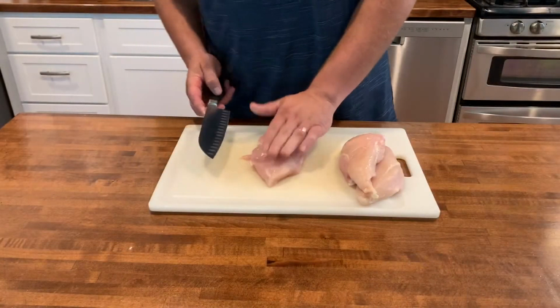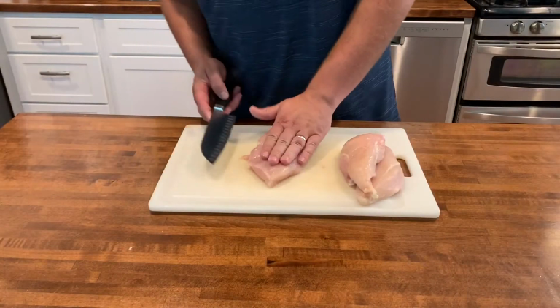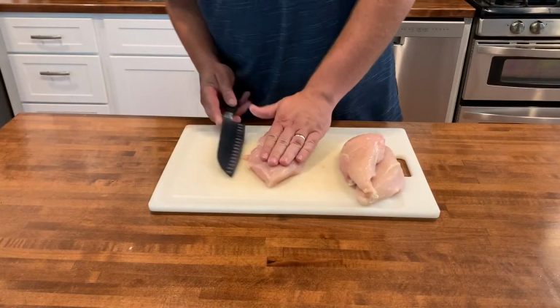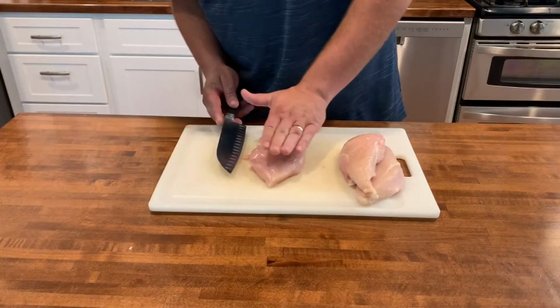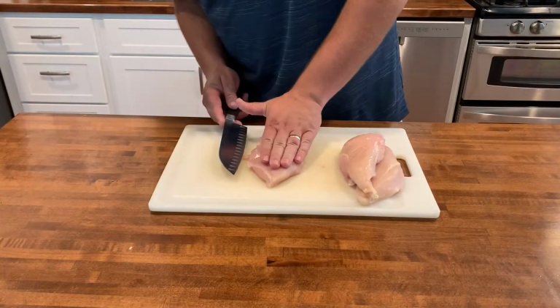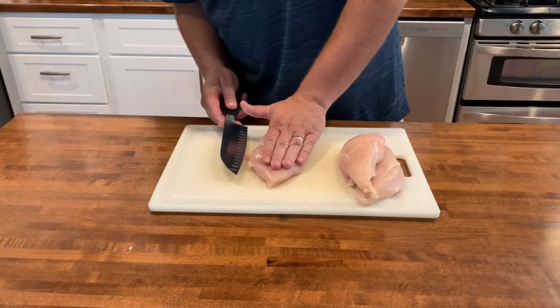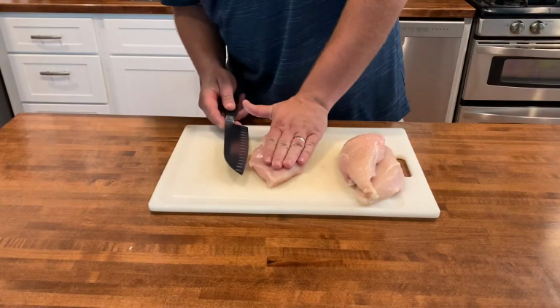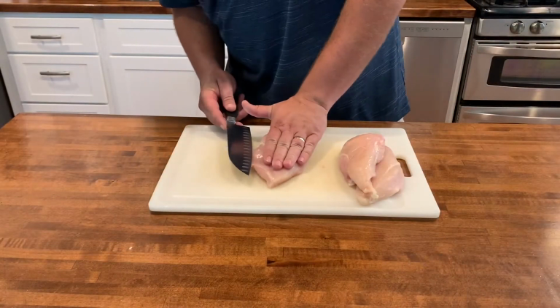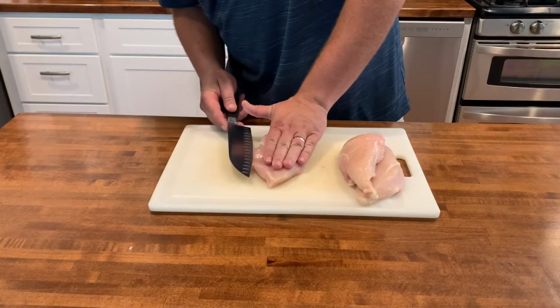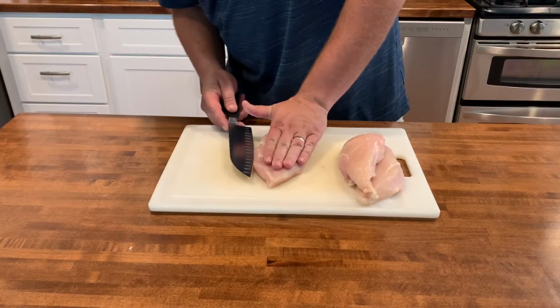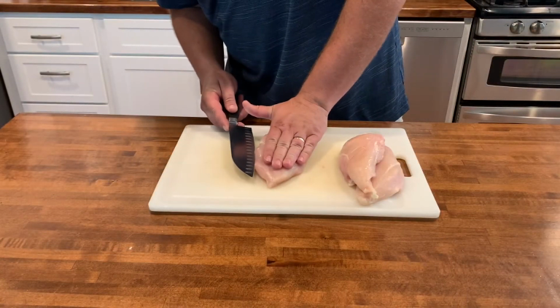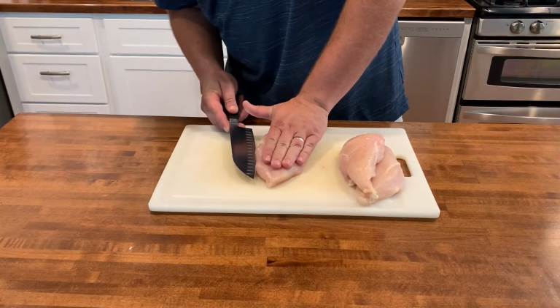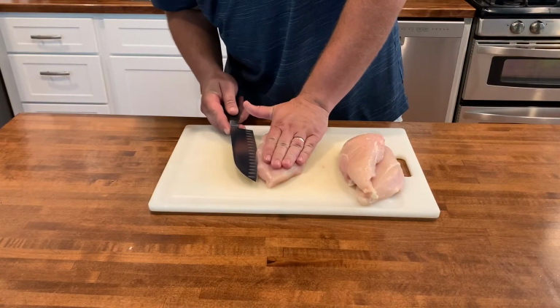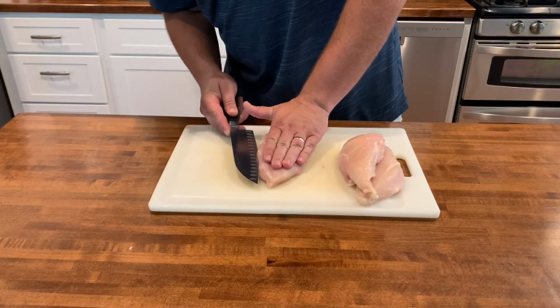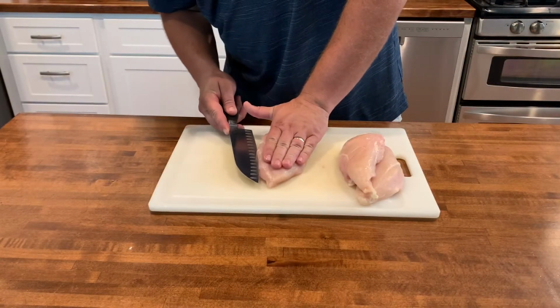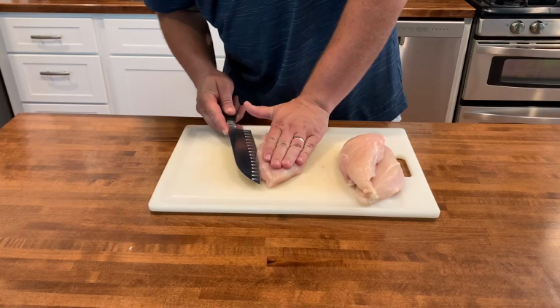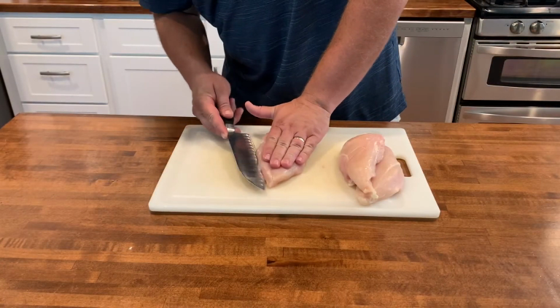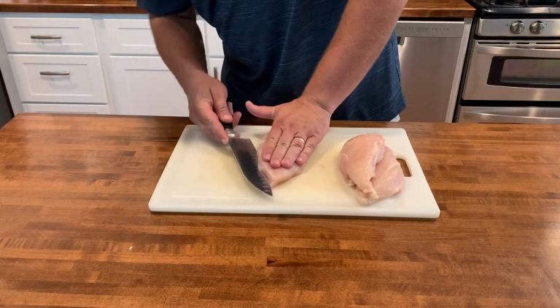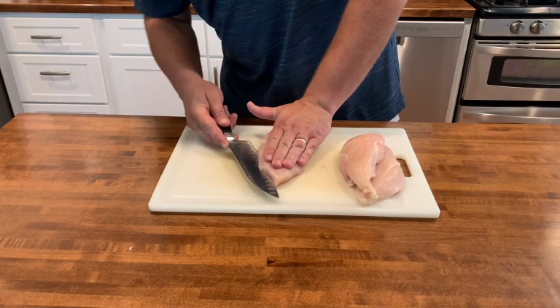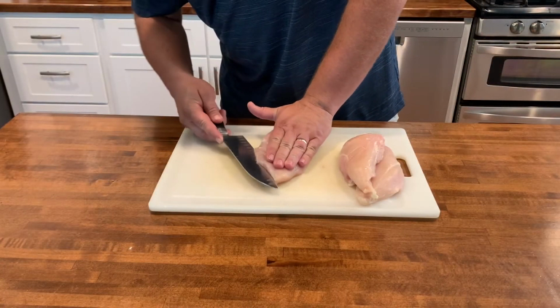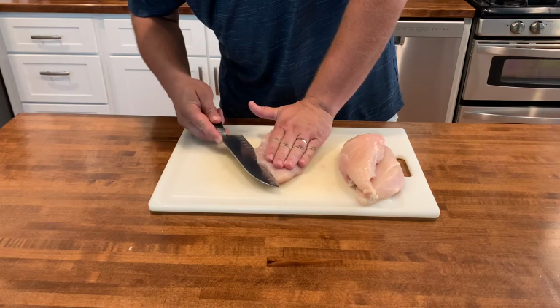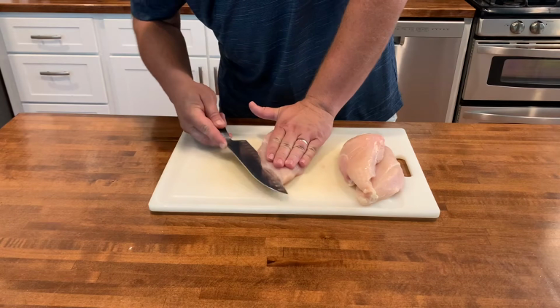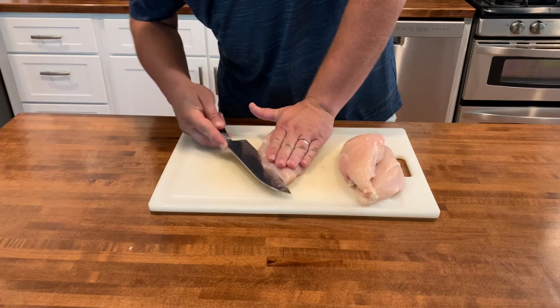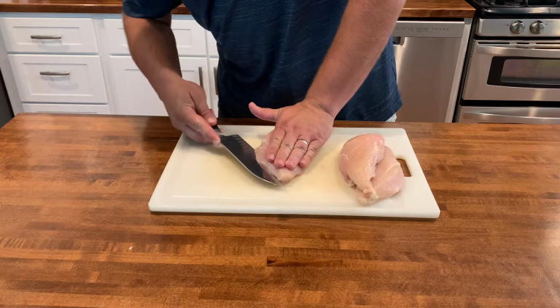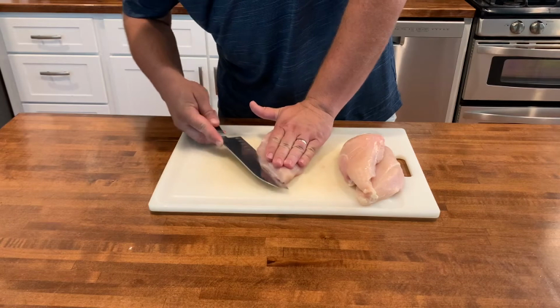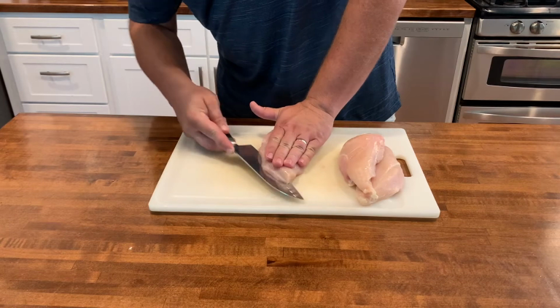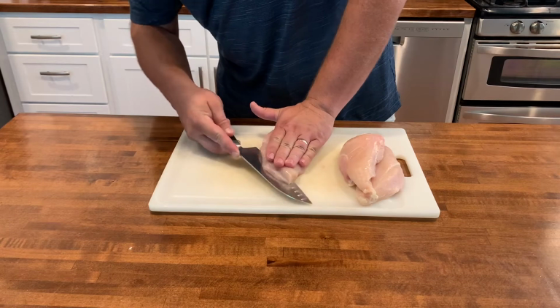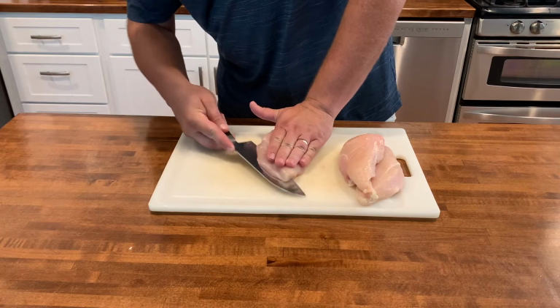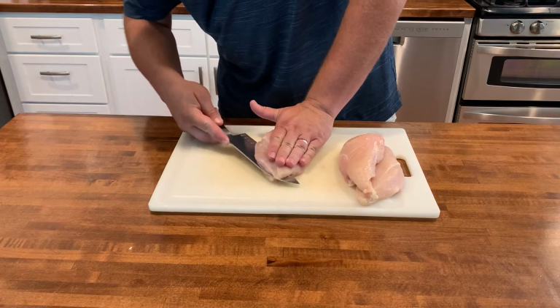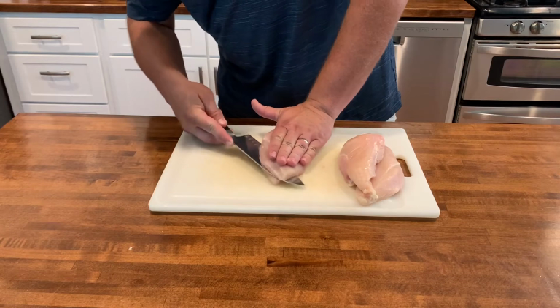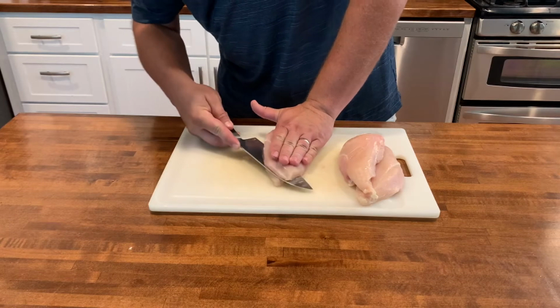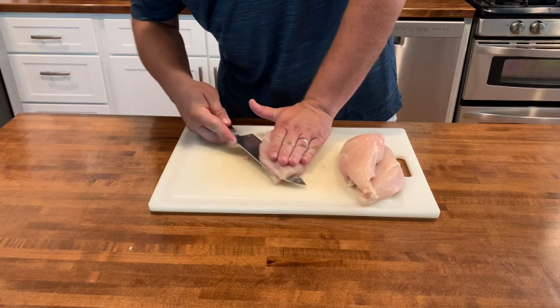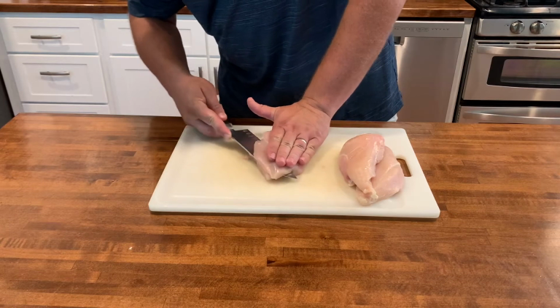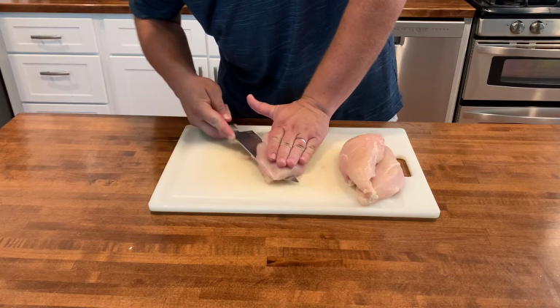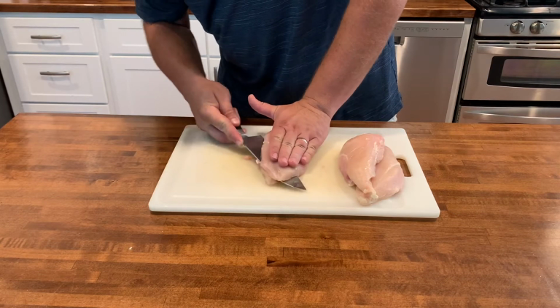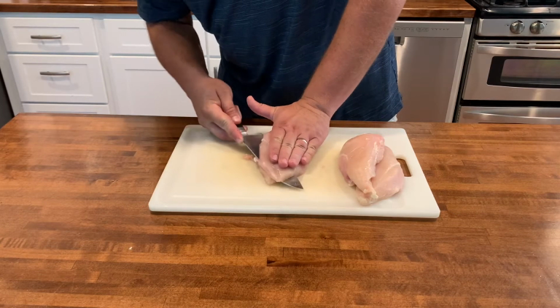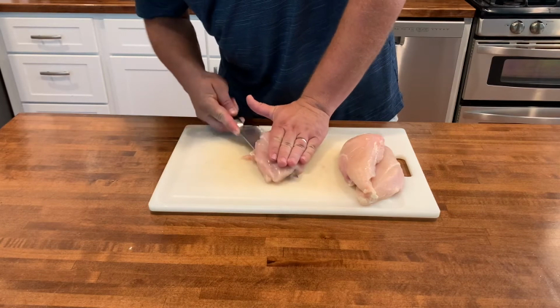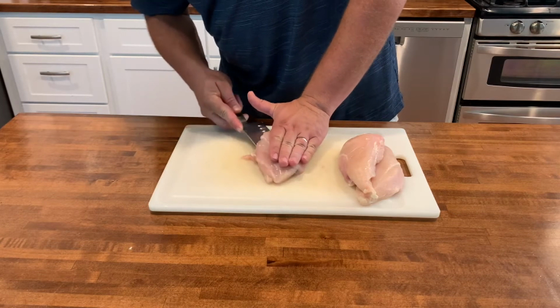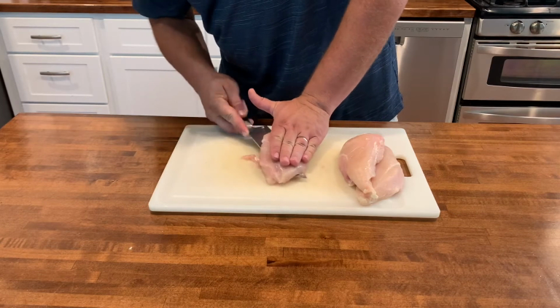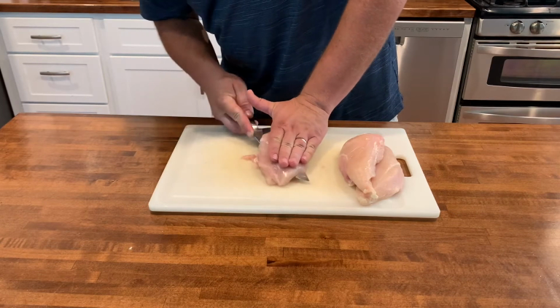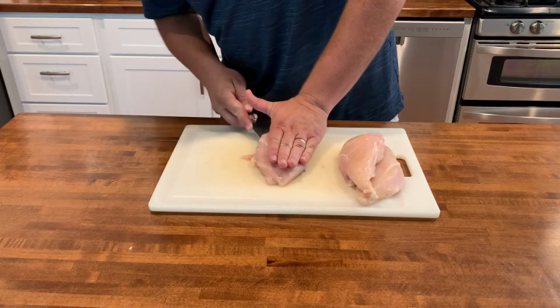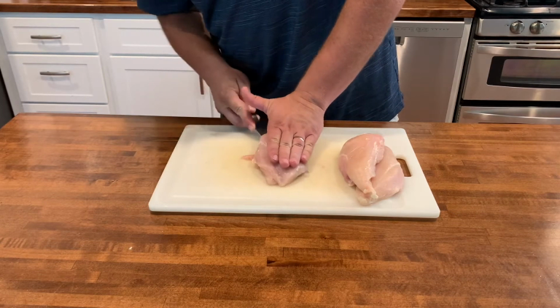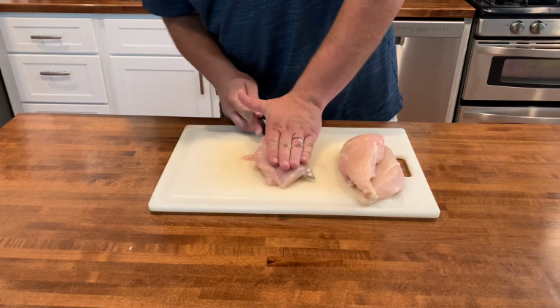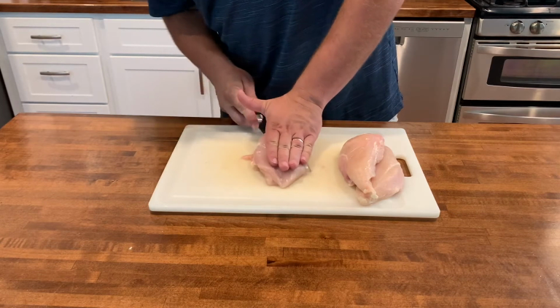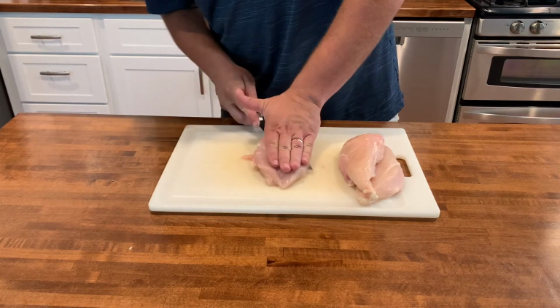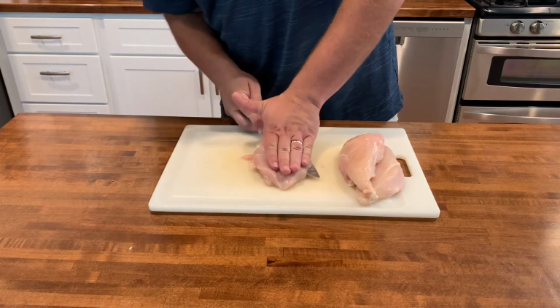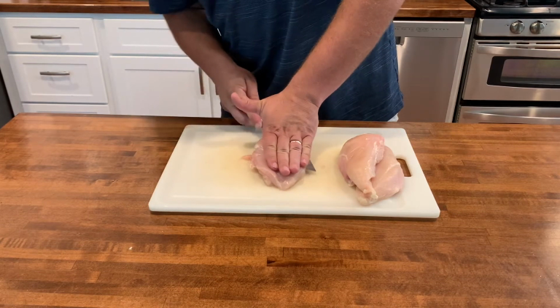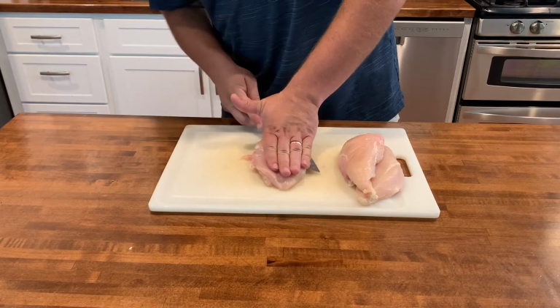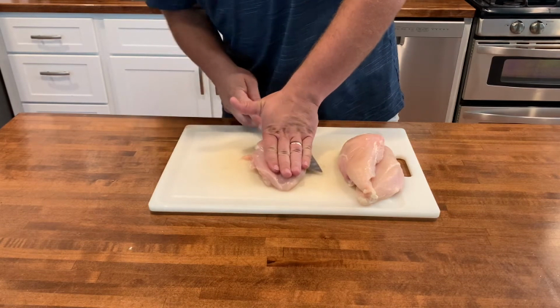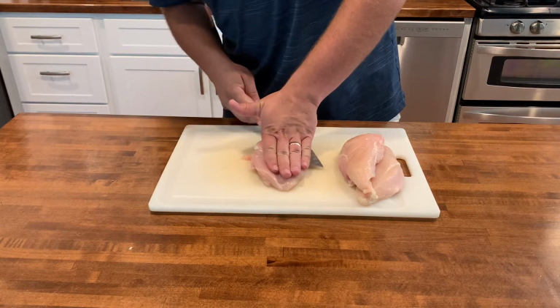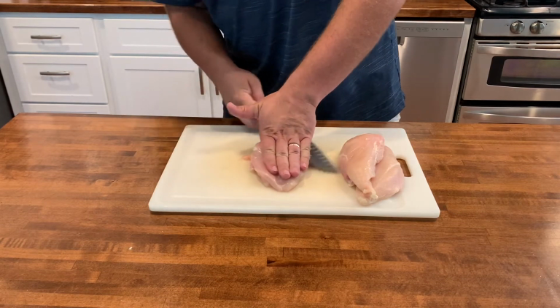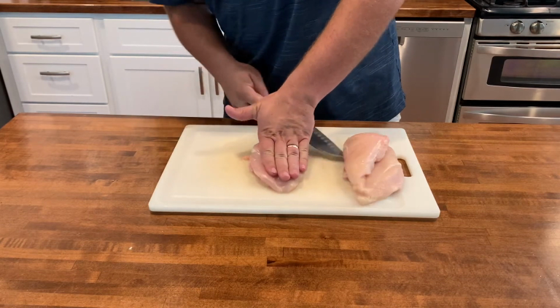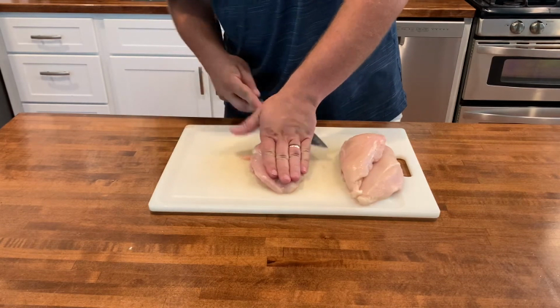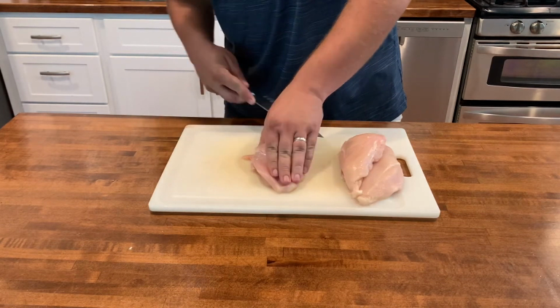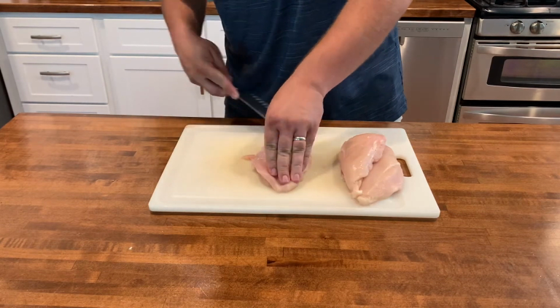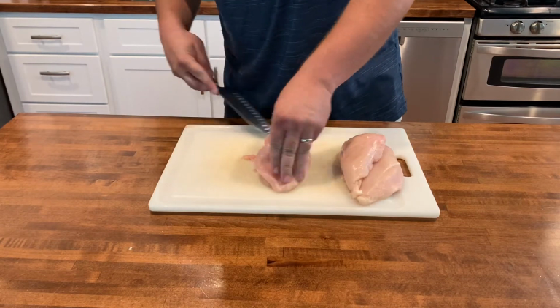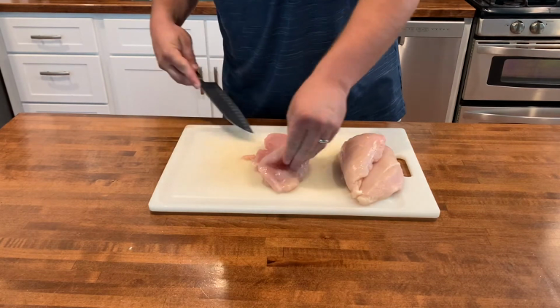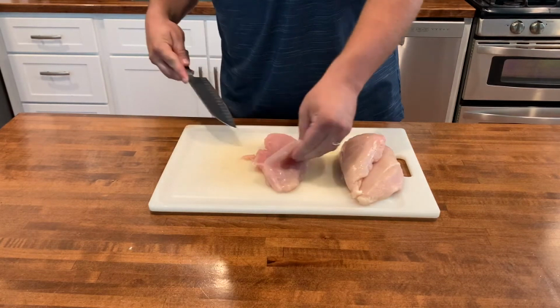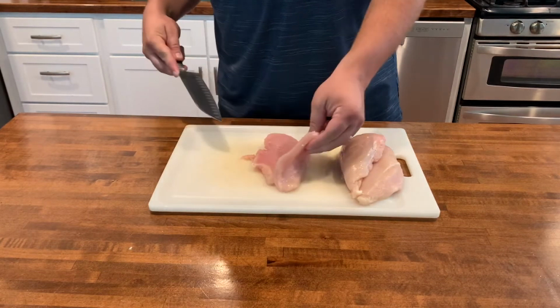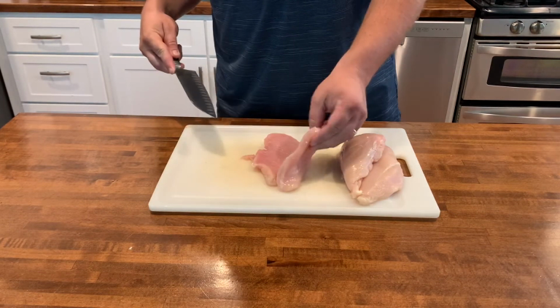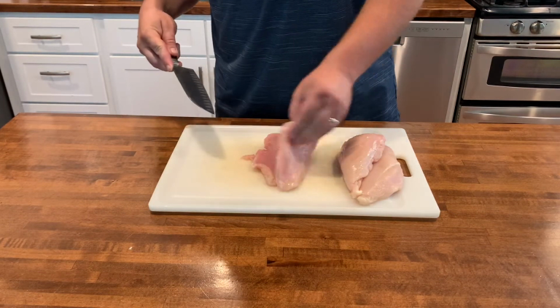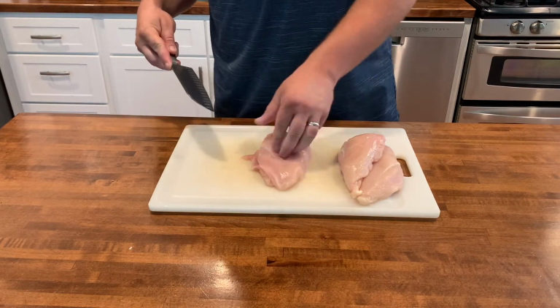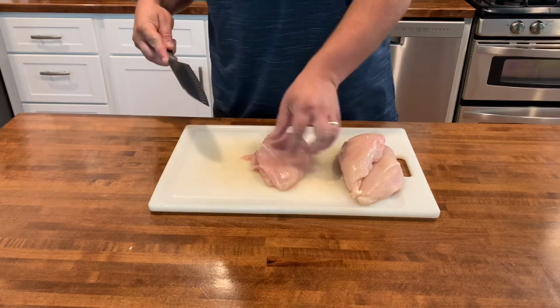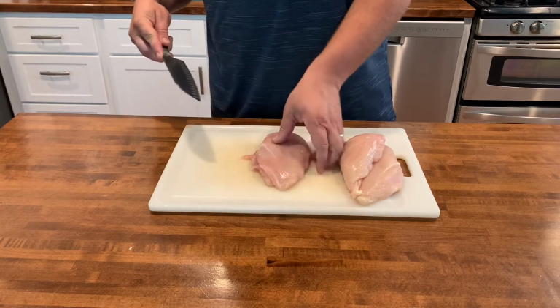I'm going to start with three chicken breasts. I'm going to cut these in half. This is going to help them cook a little bit more evenly and keep them from getting dried out and overcooked.